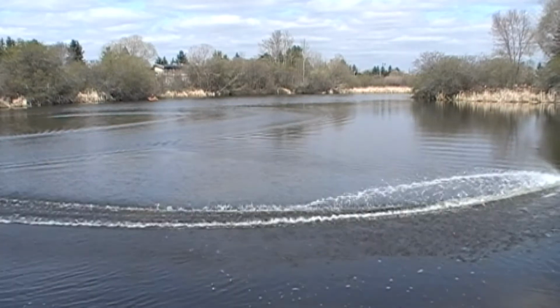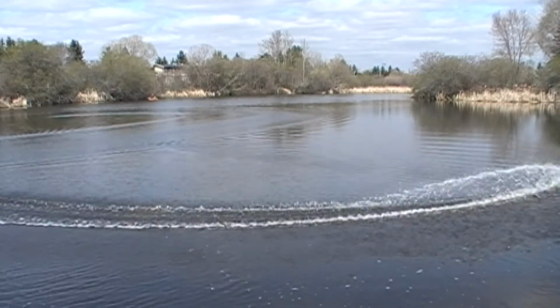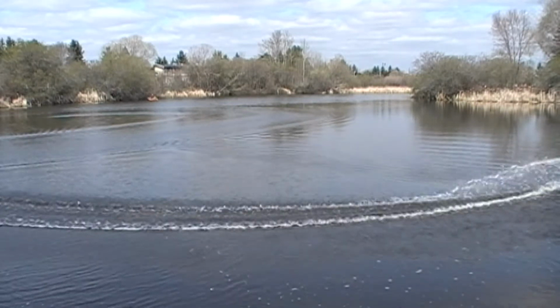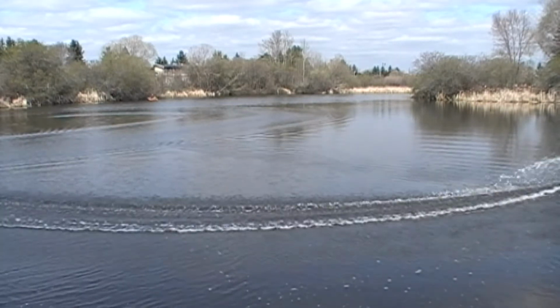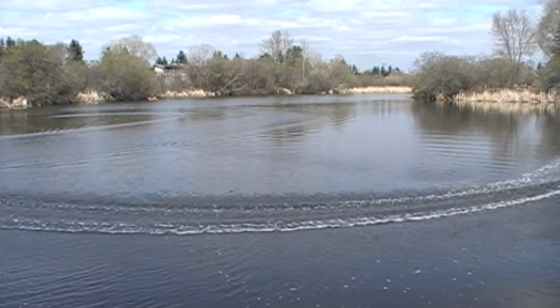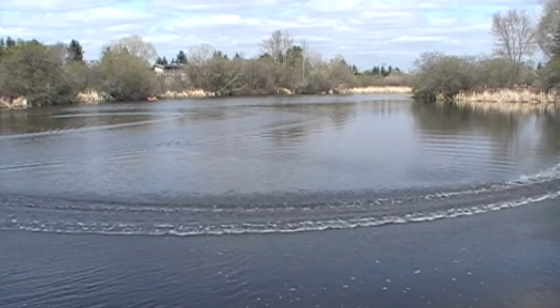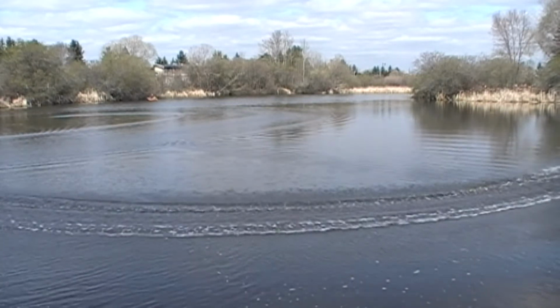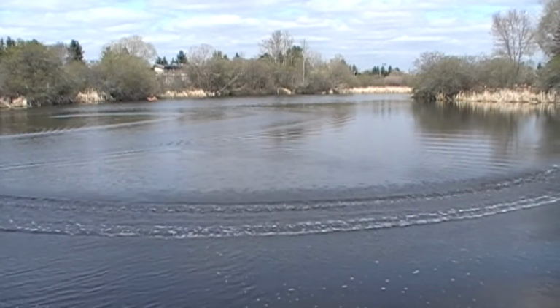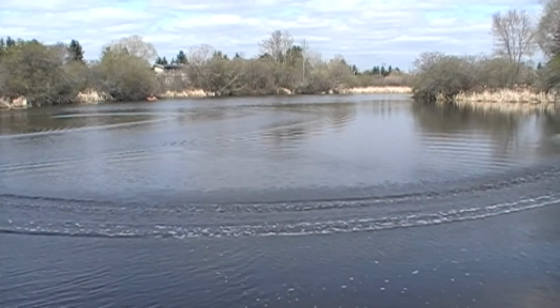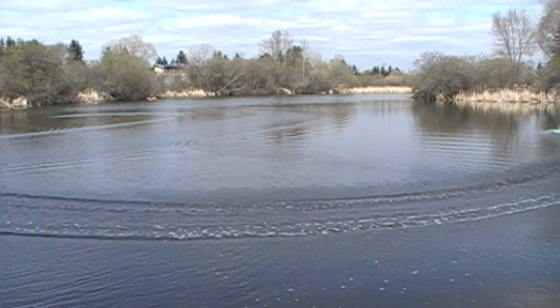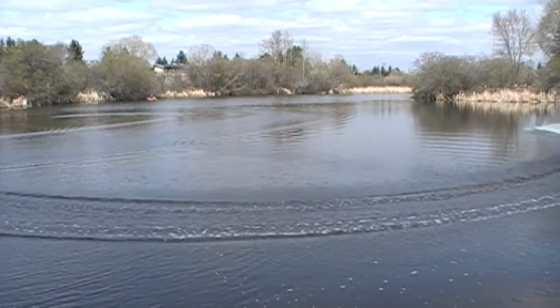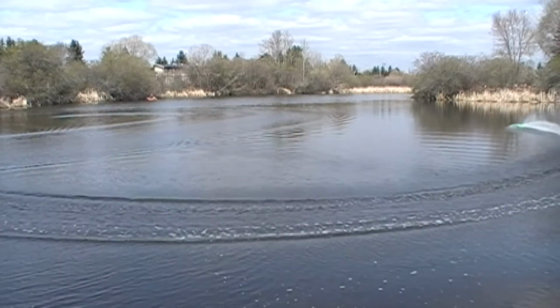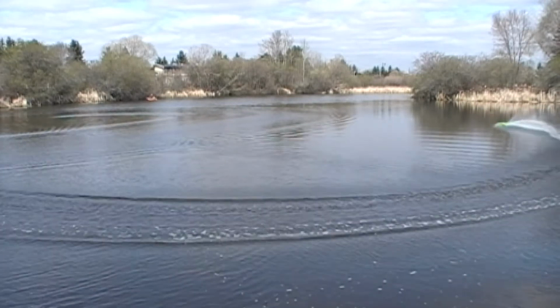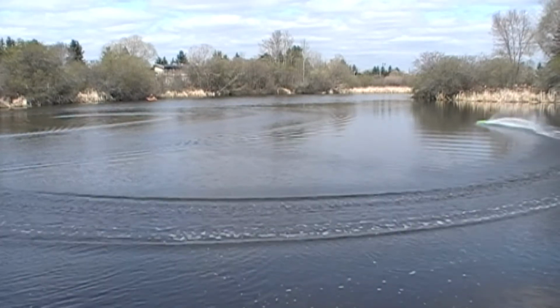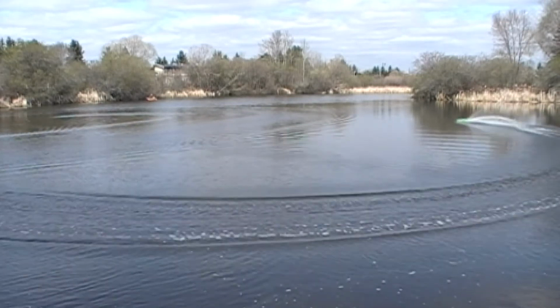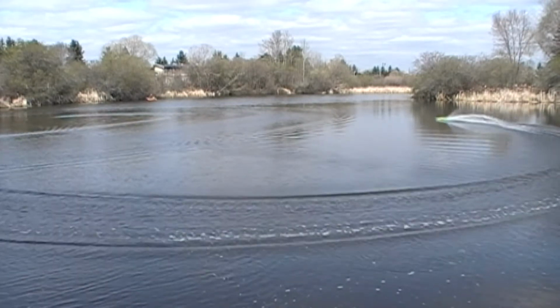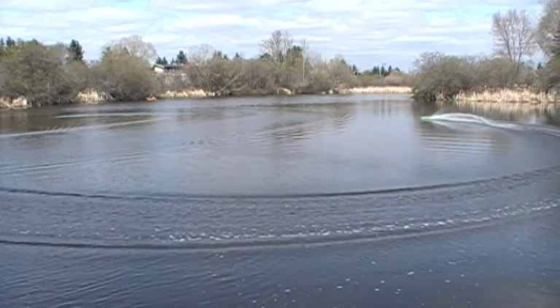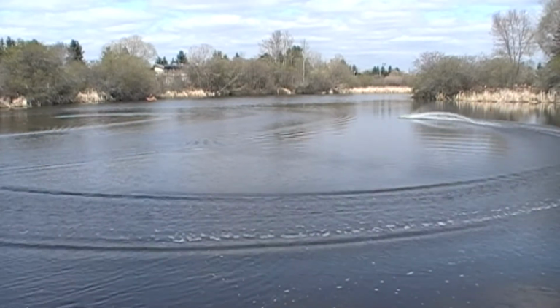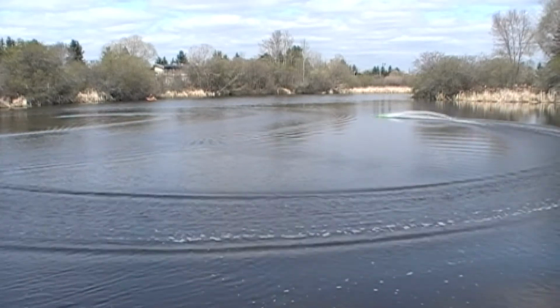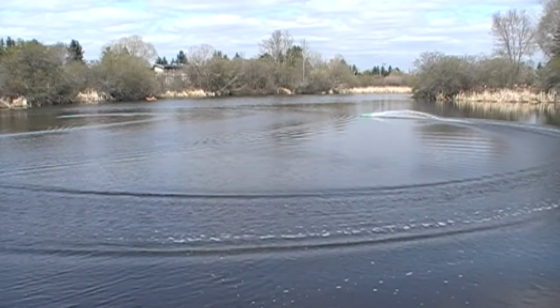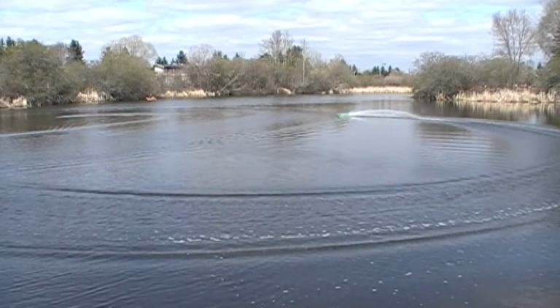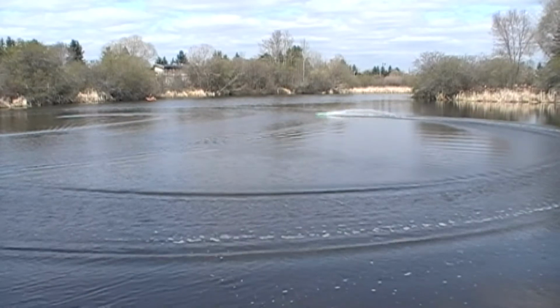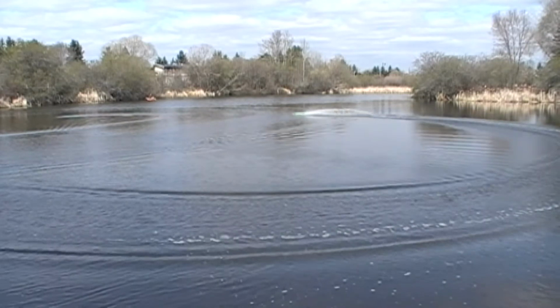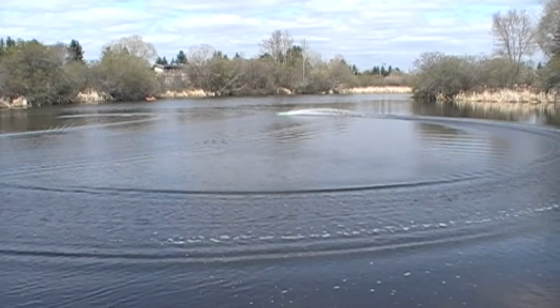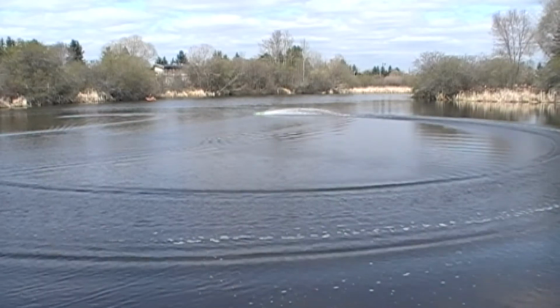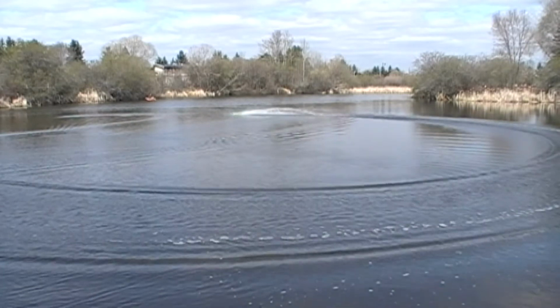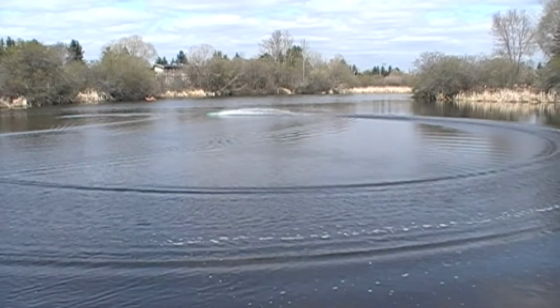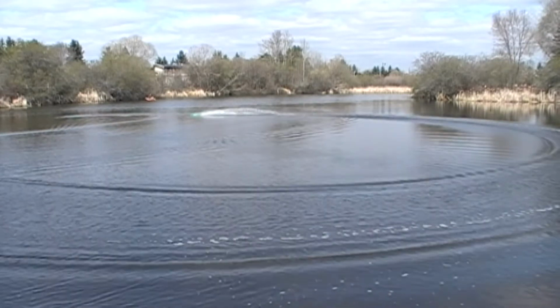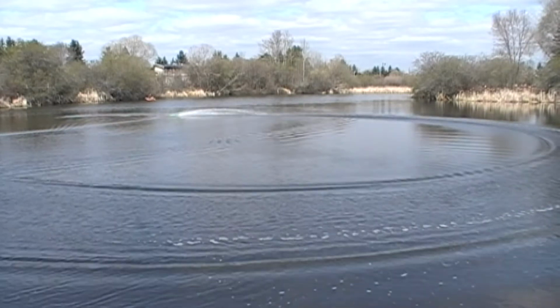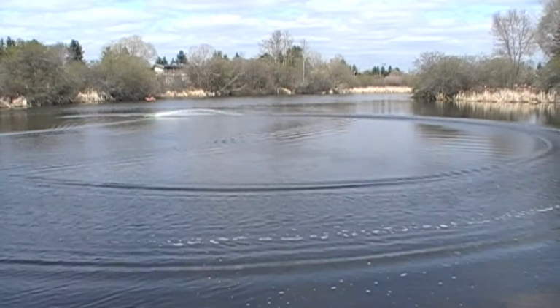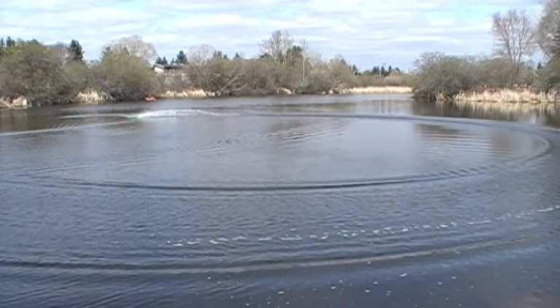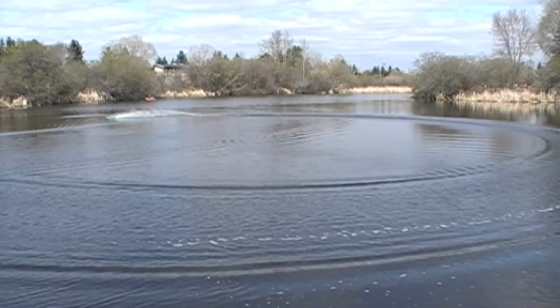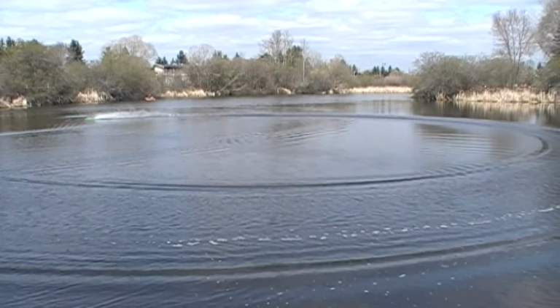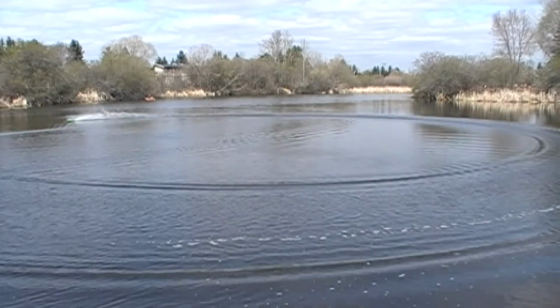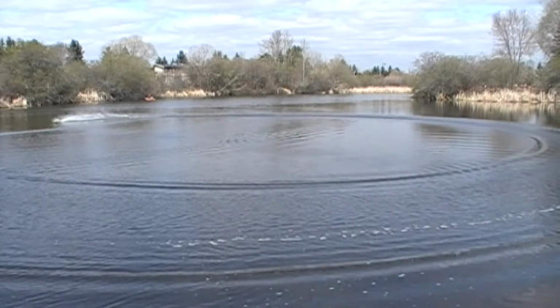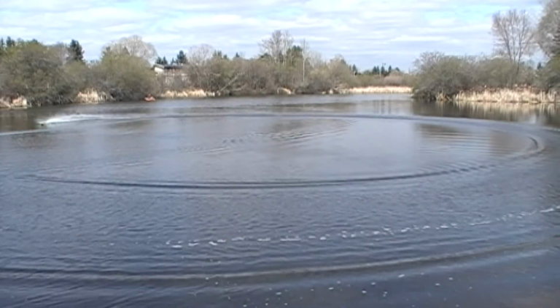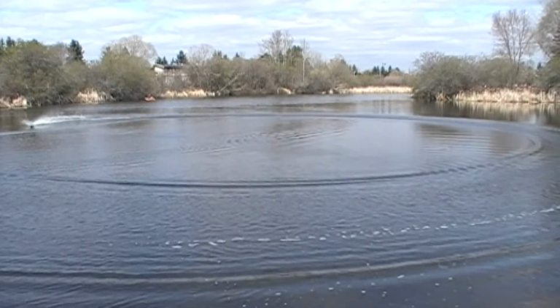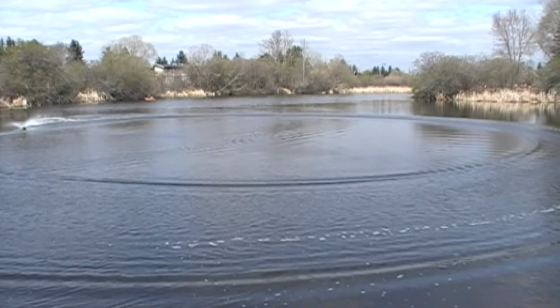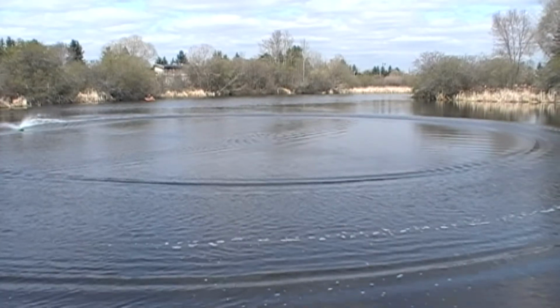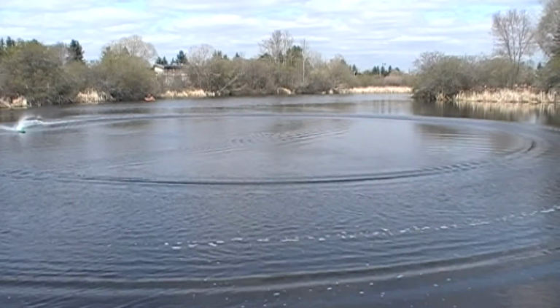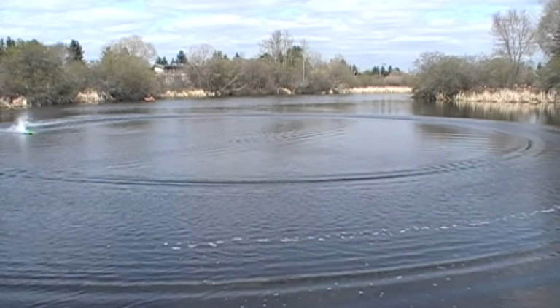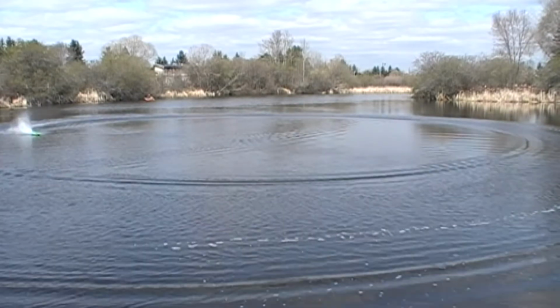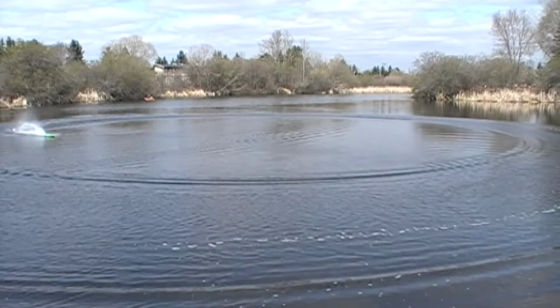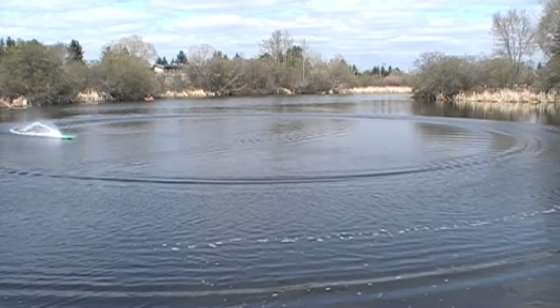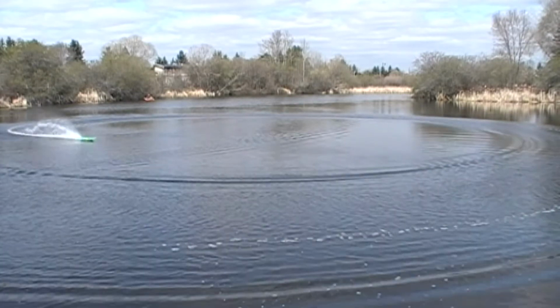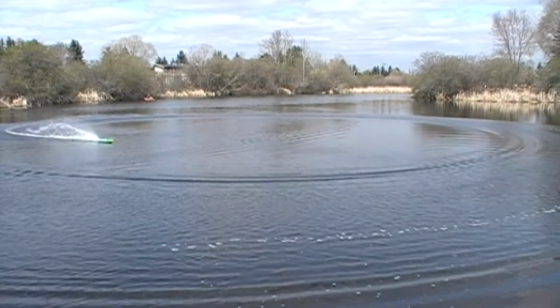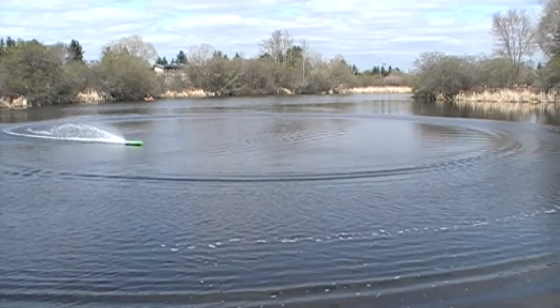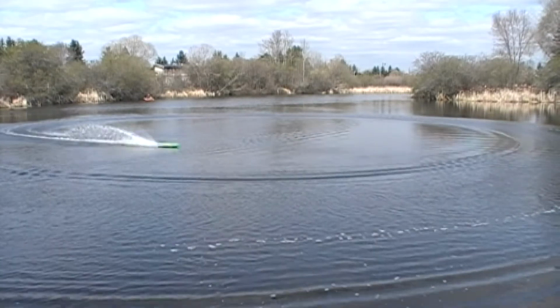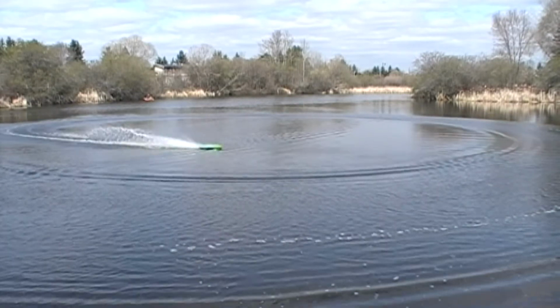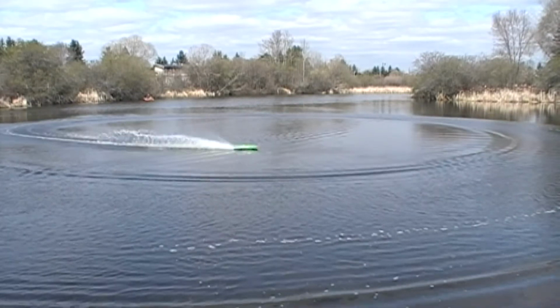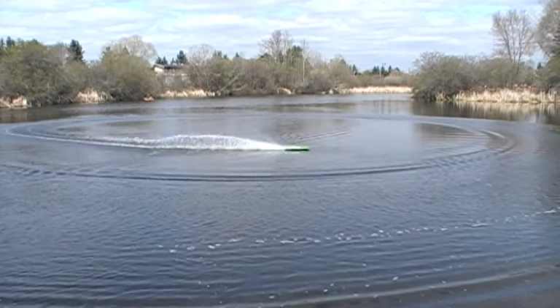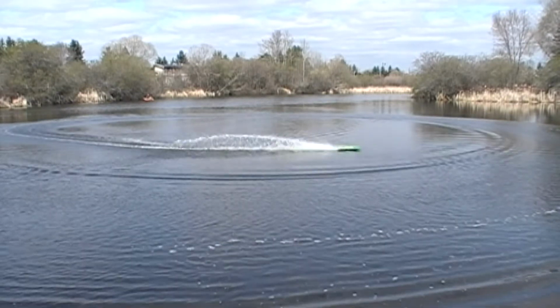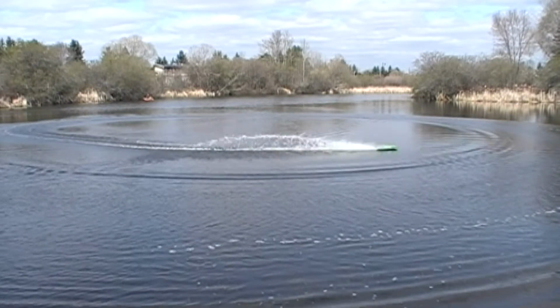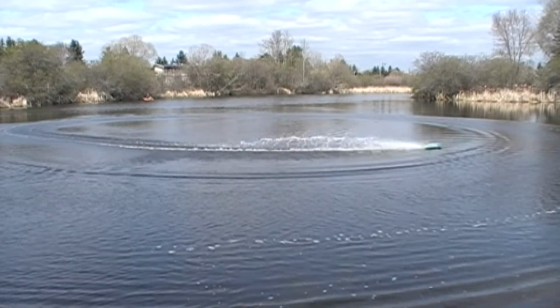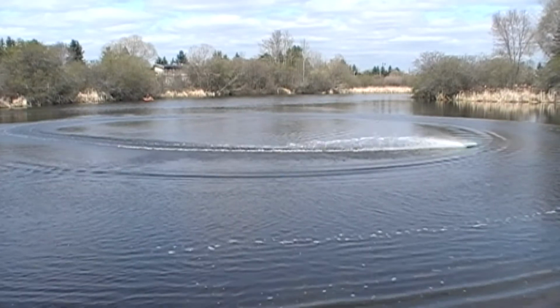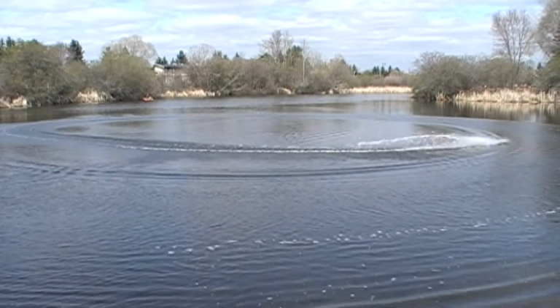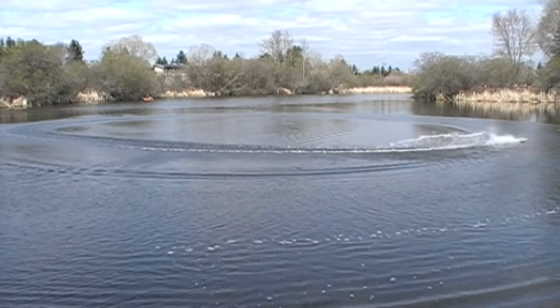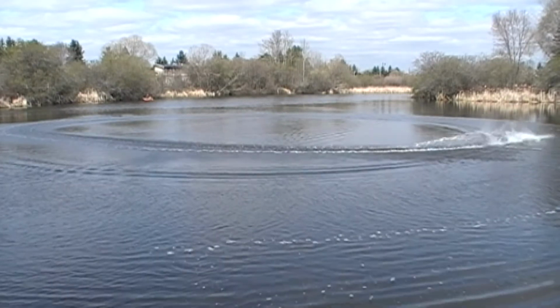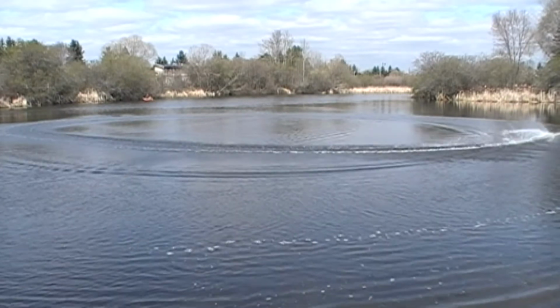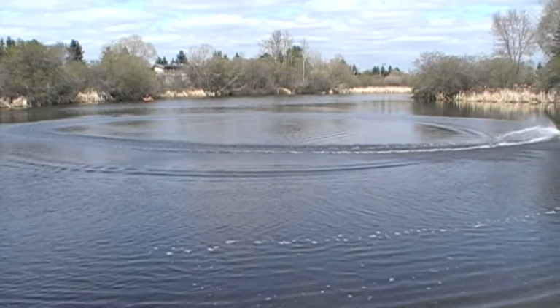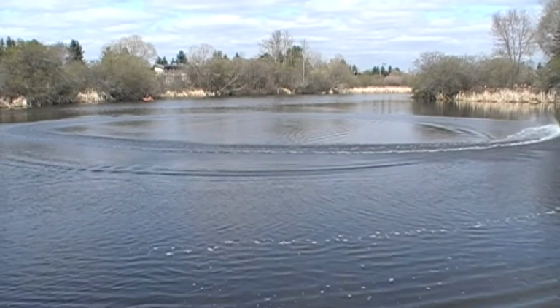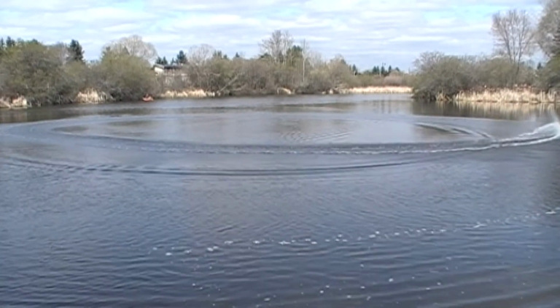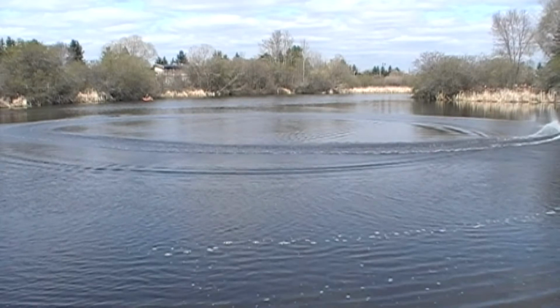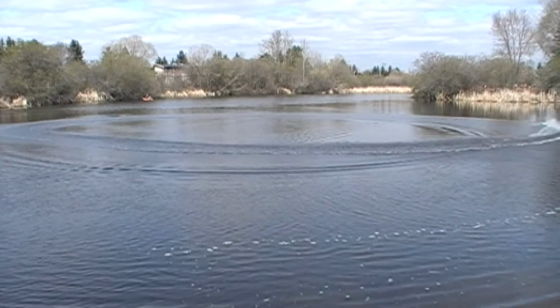There he goes. Nice little boat. There he goes.